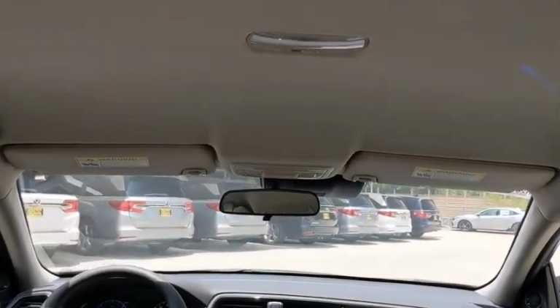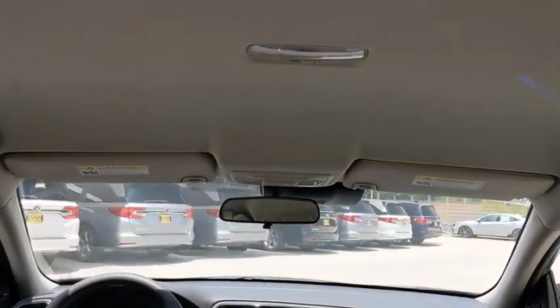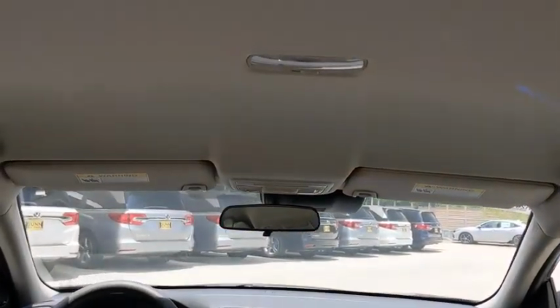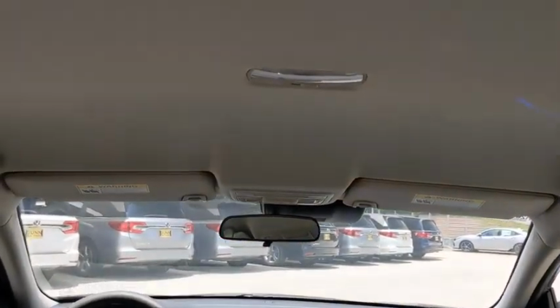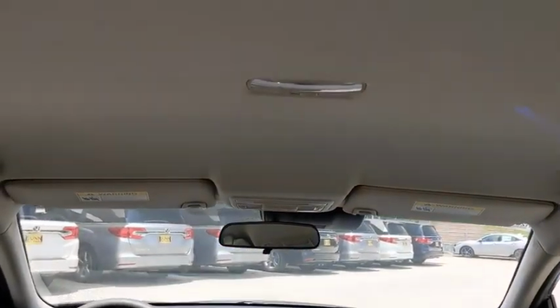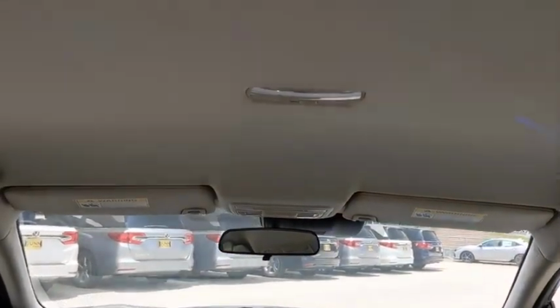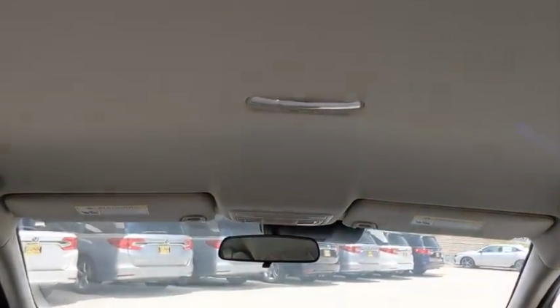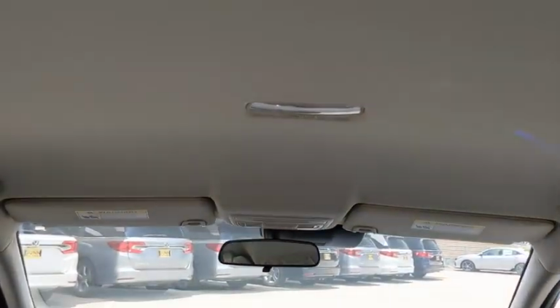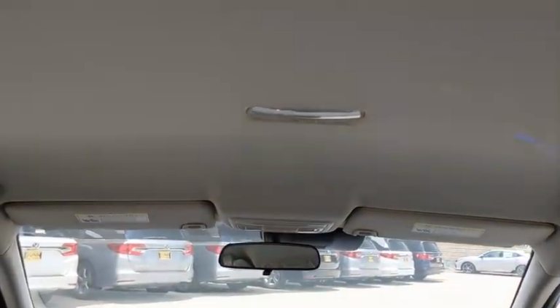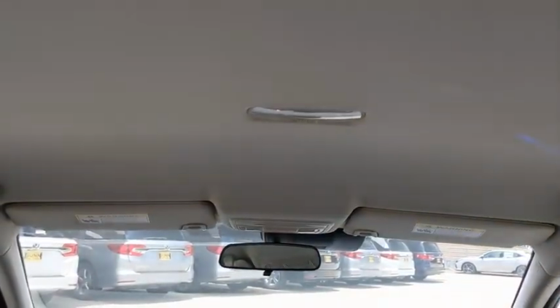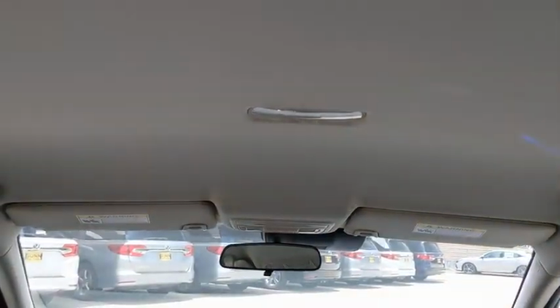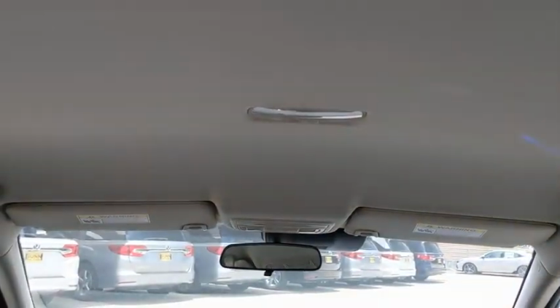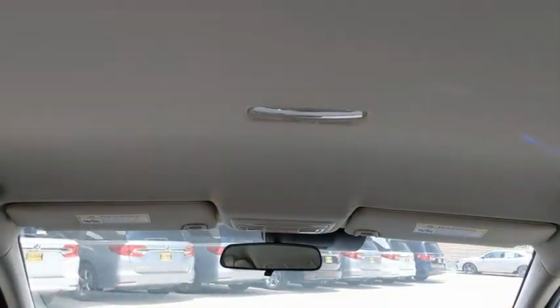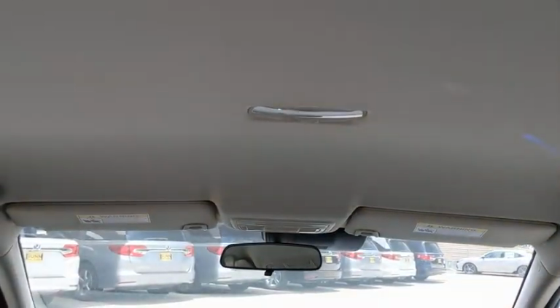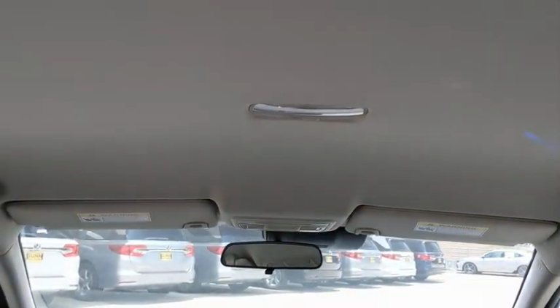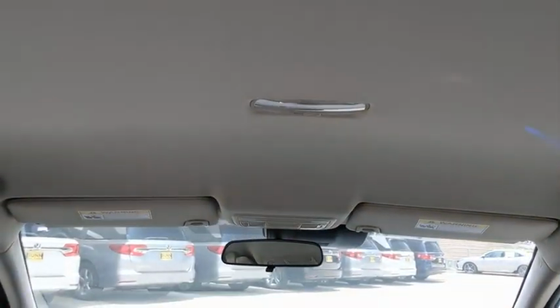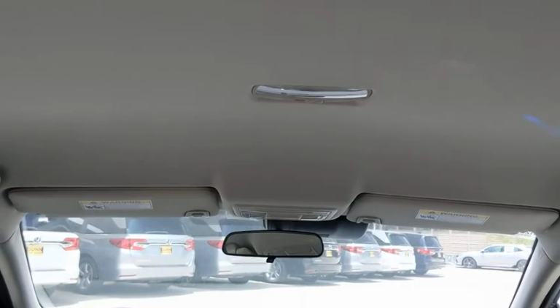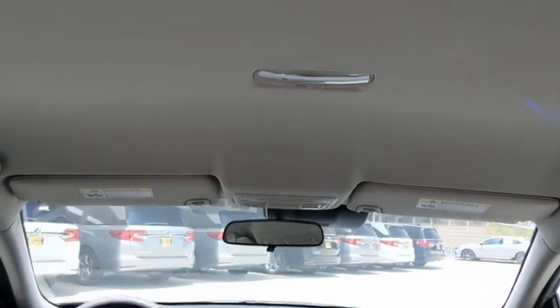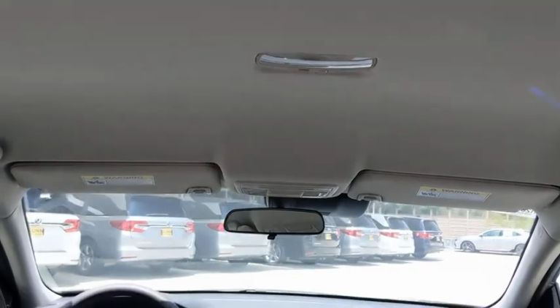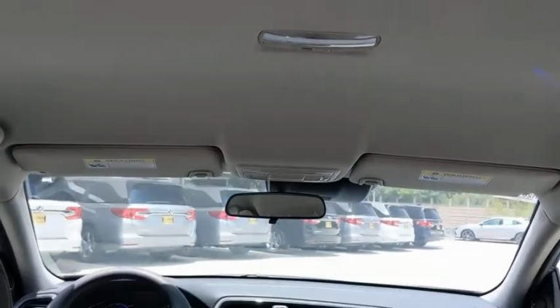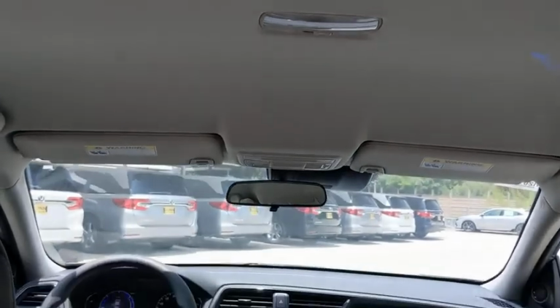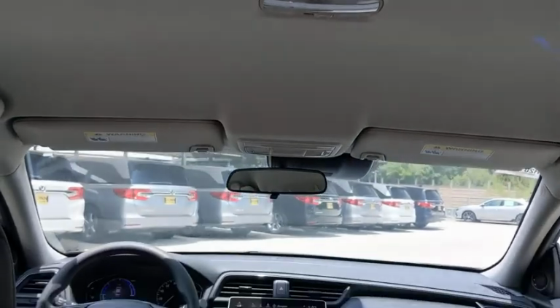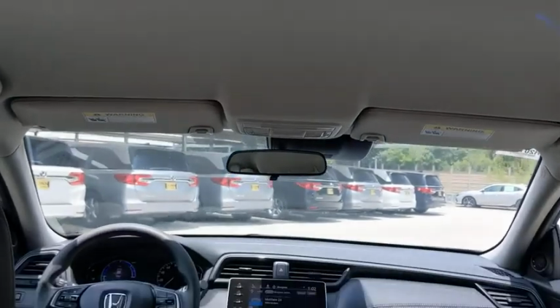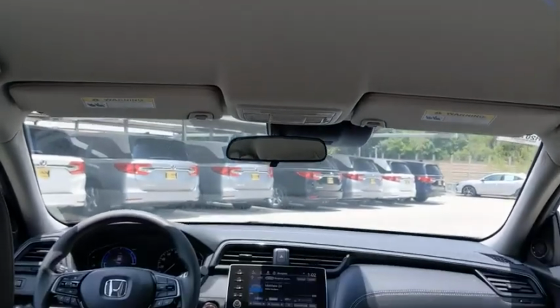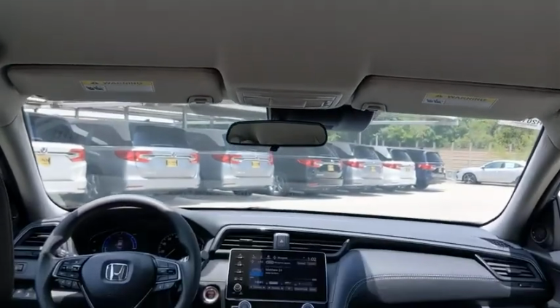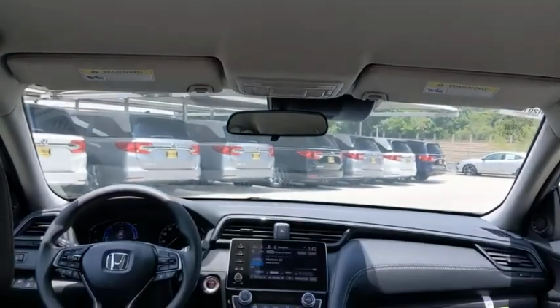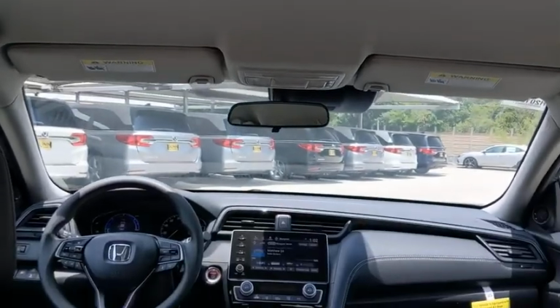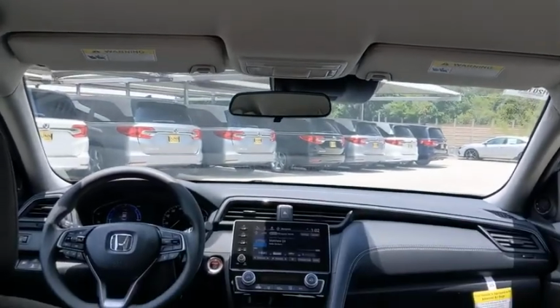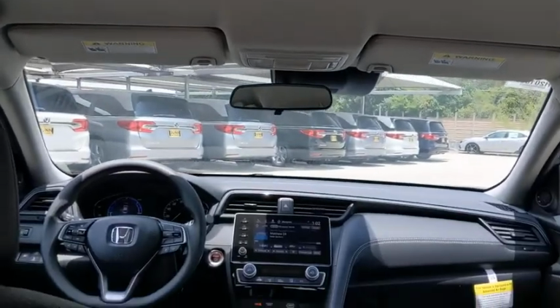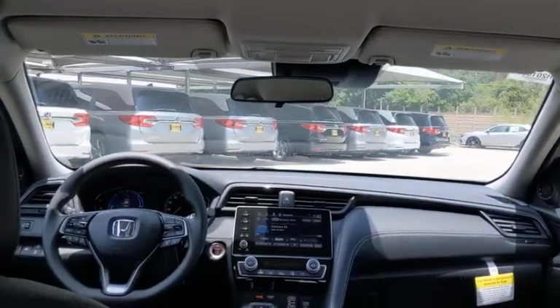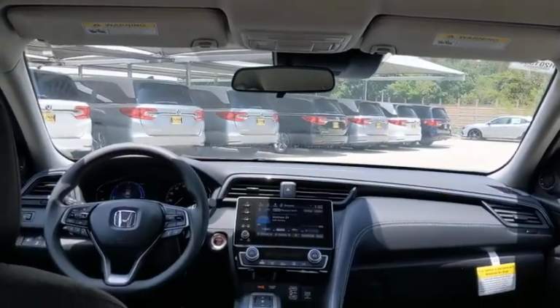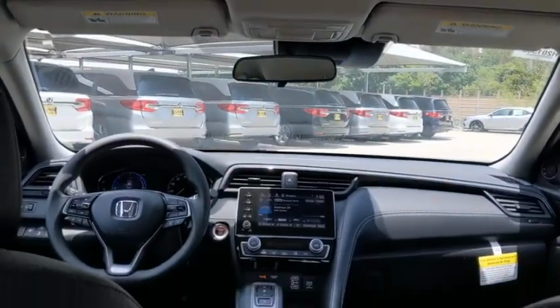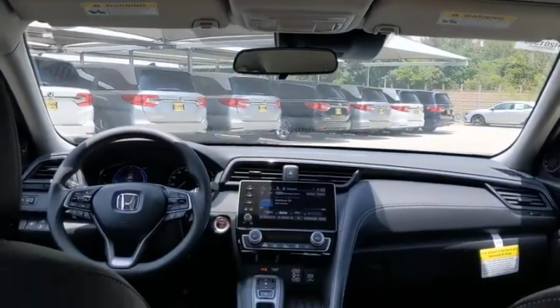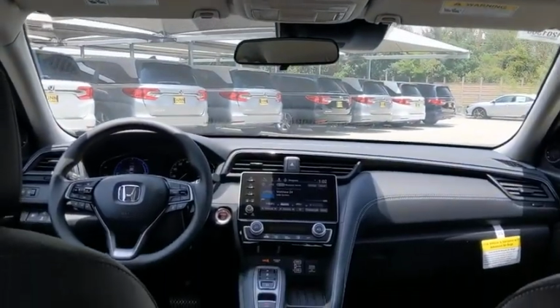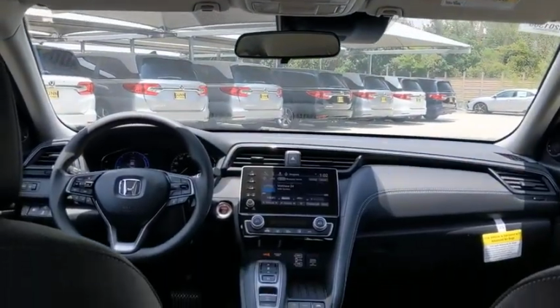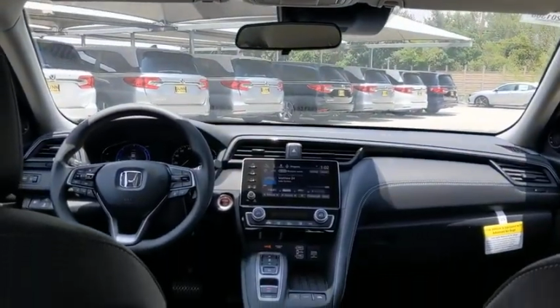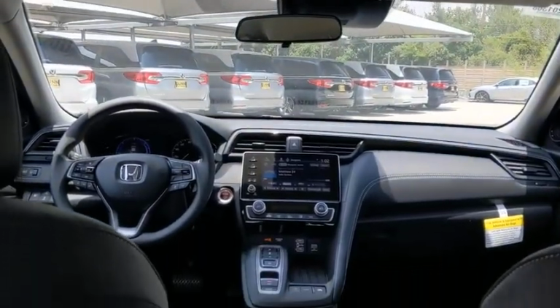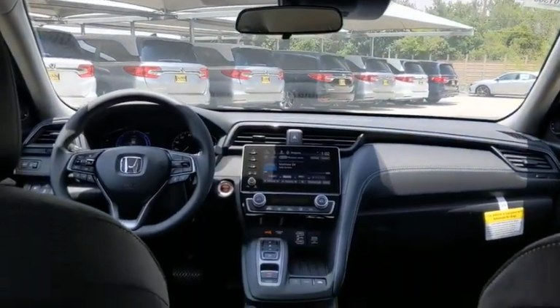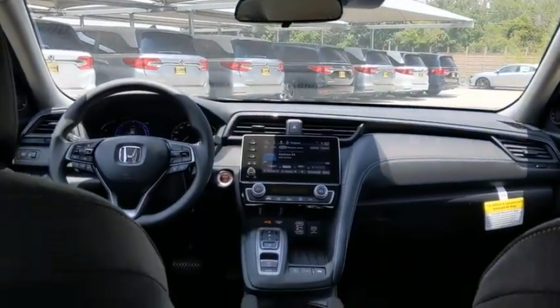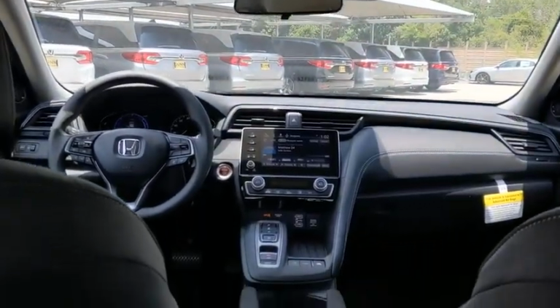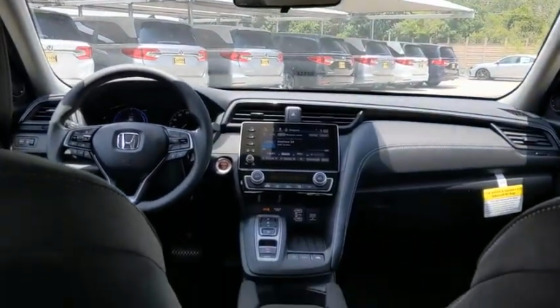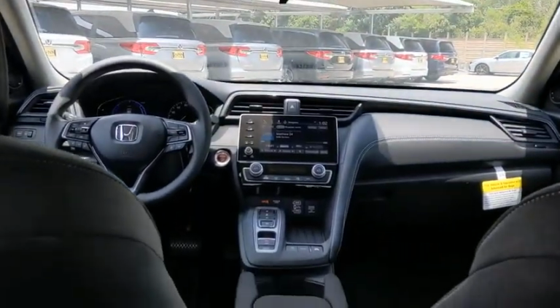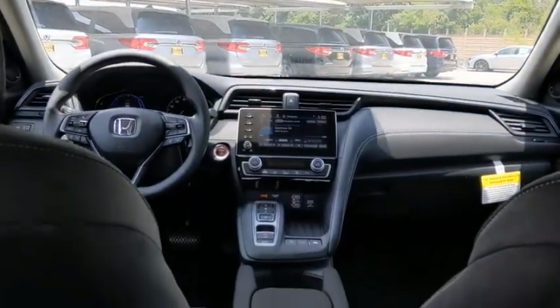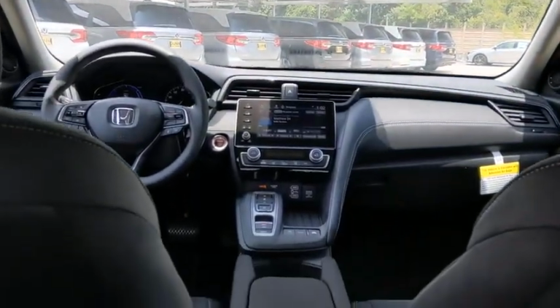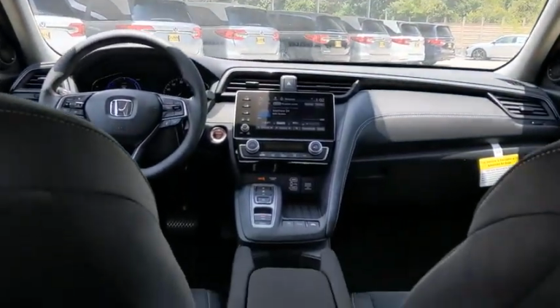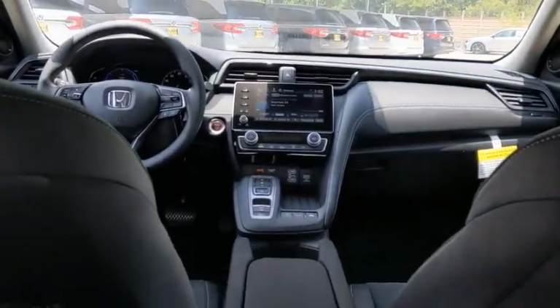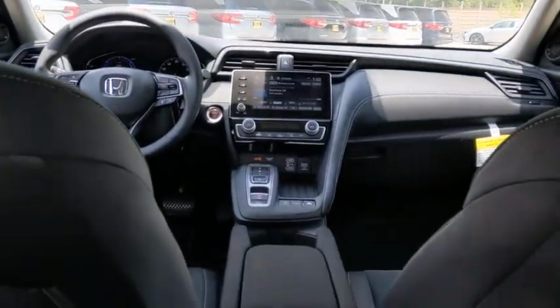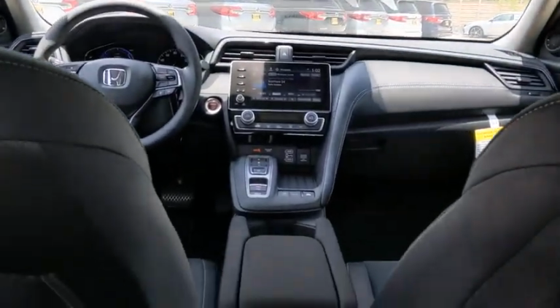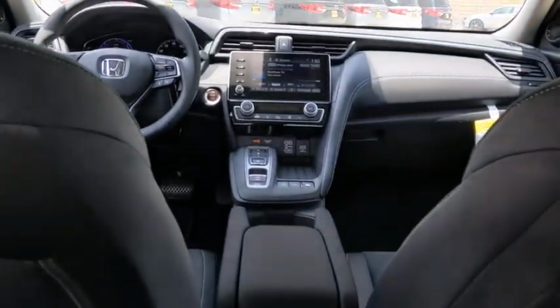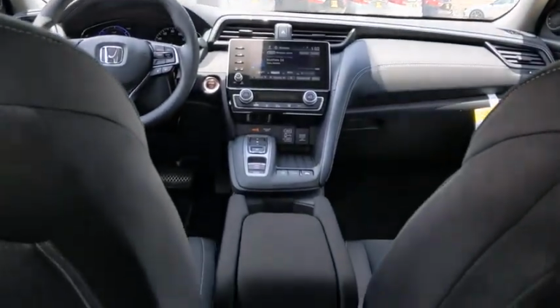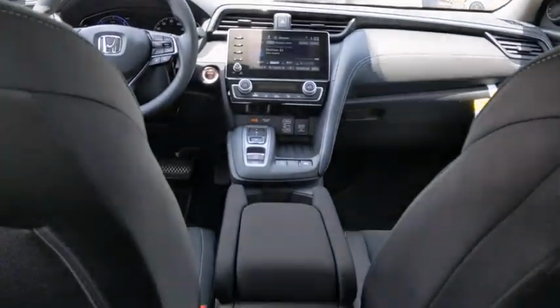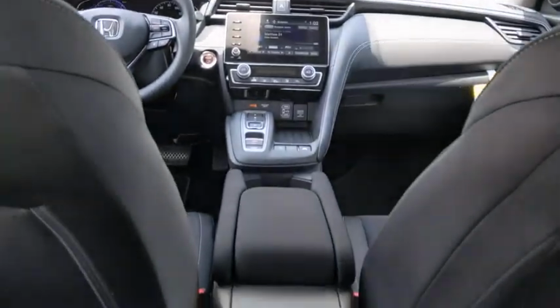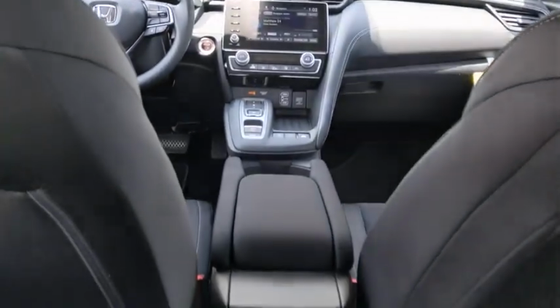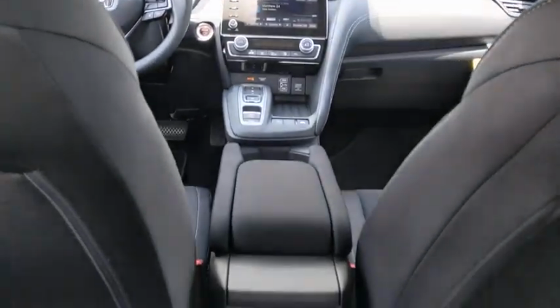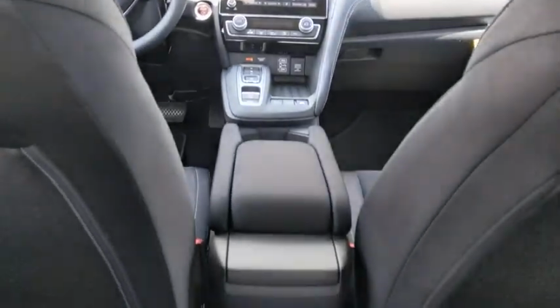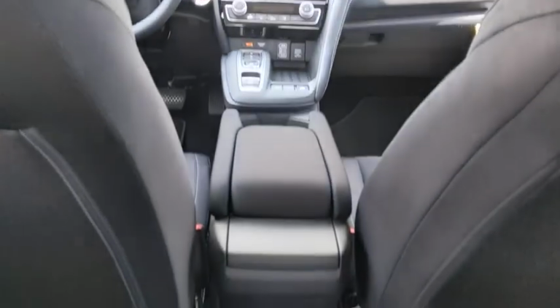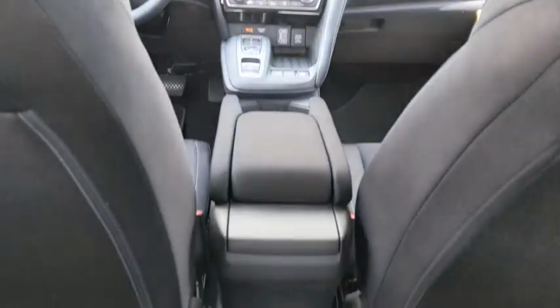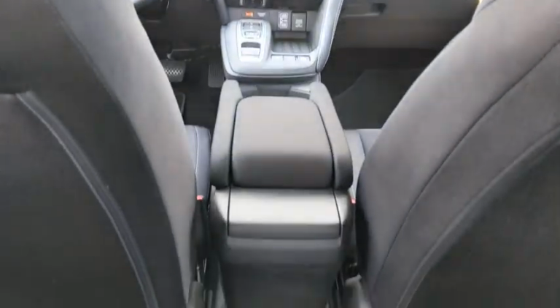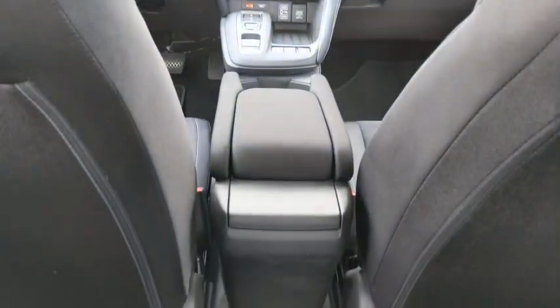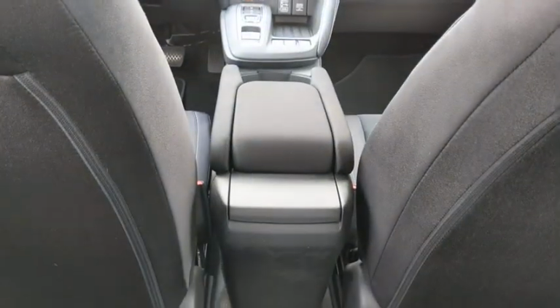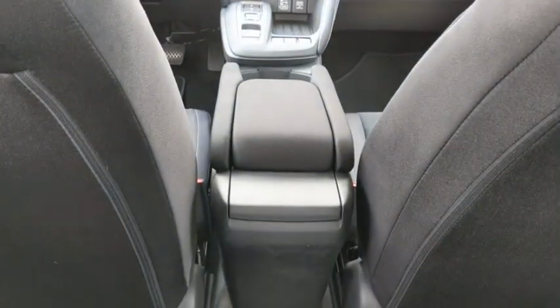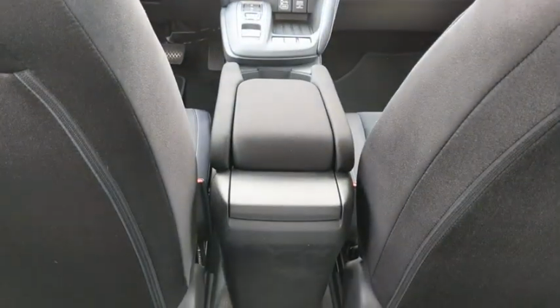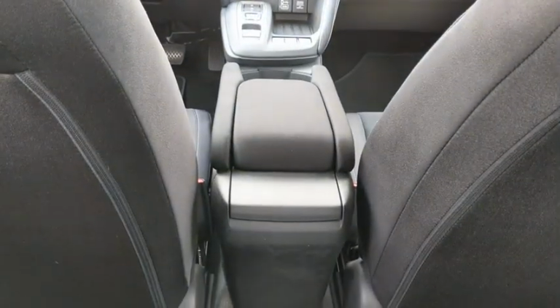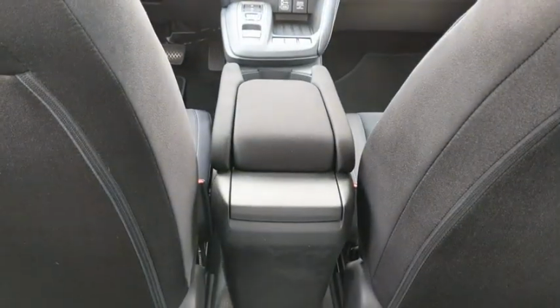Floor mats, keyless start, aluminum wheels, cruise control, four-wheel disc brakes, climate control, rear defrost.